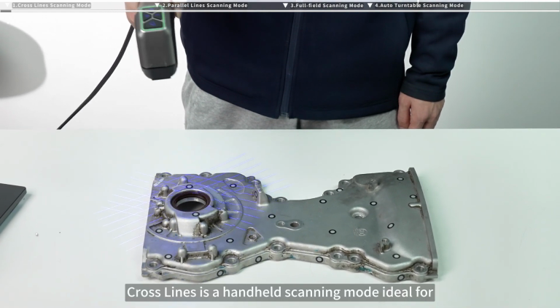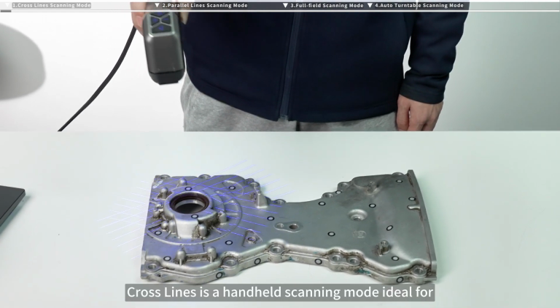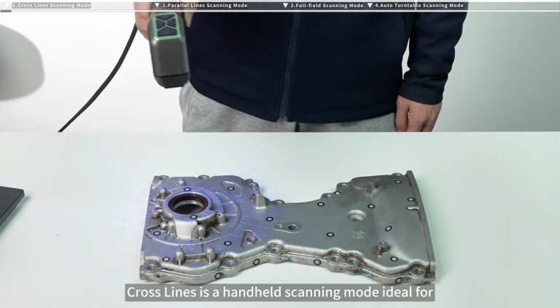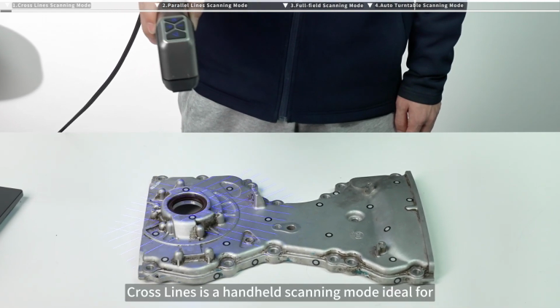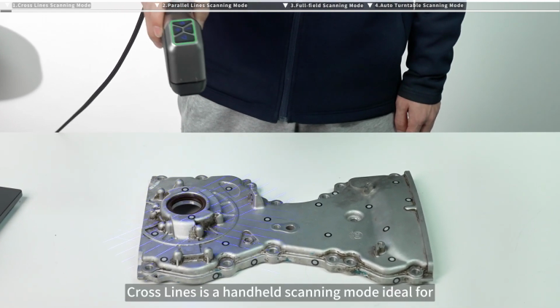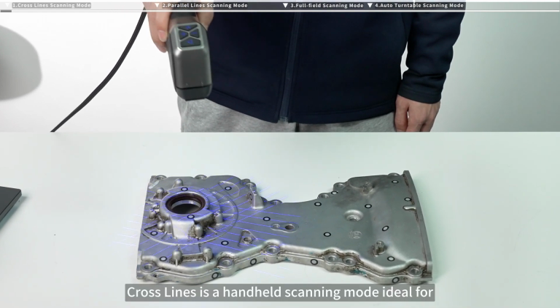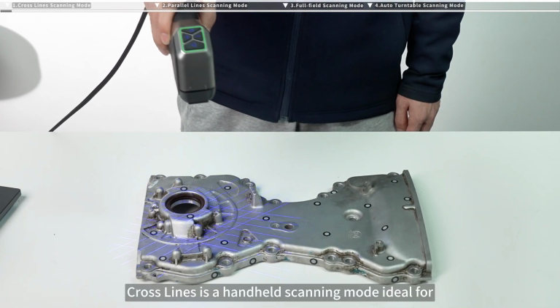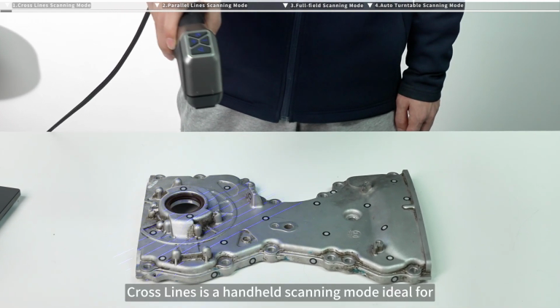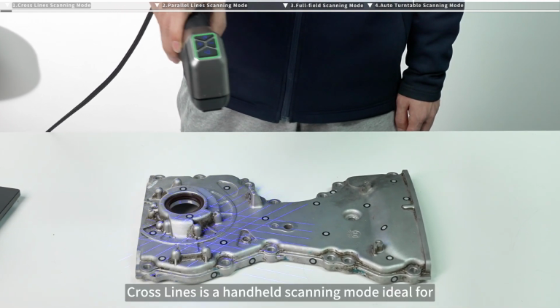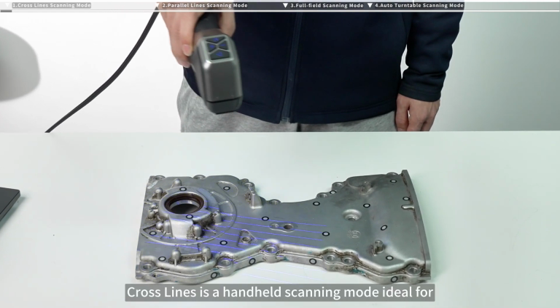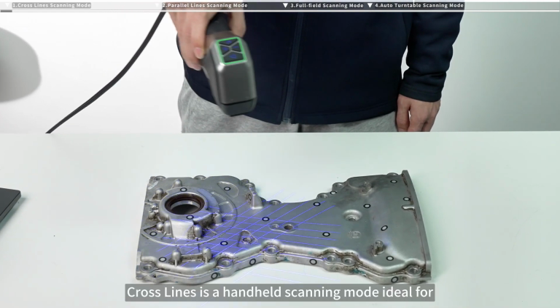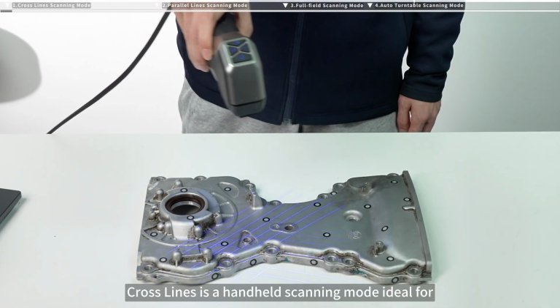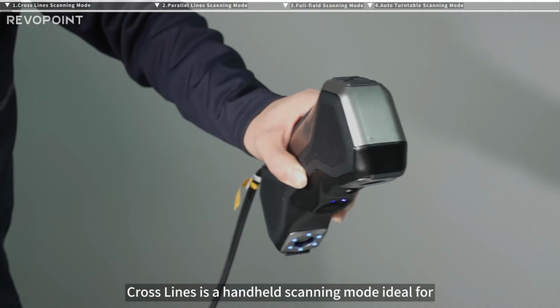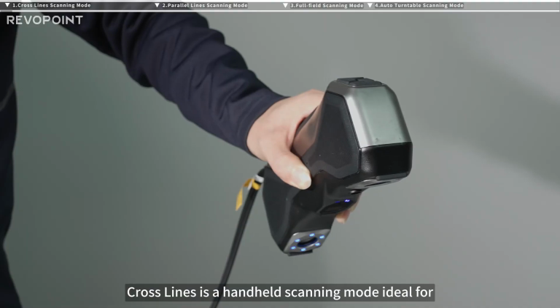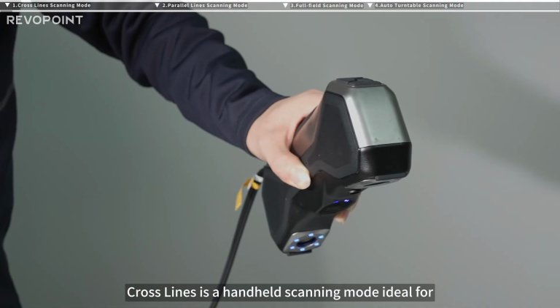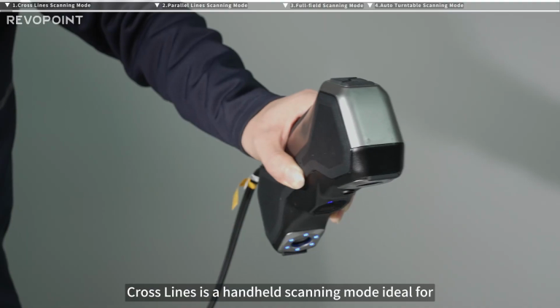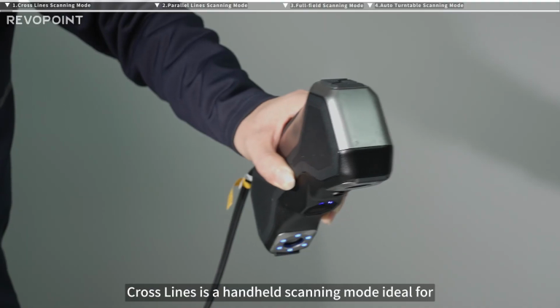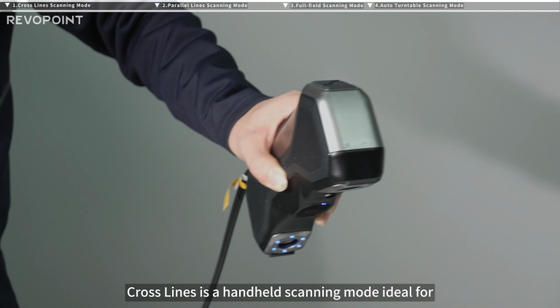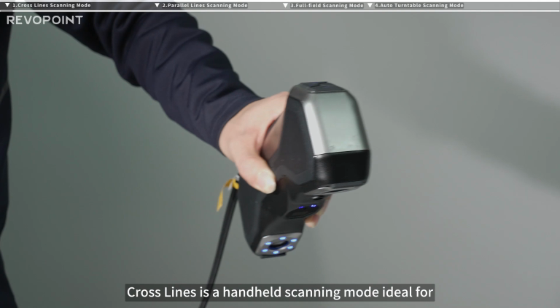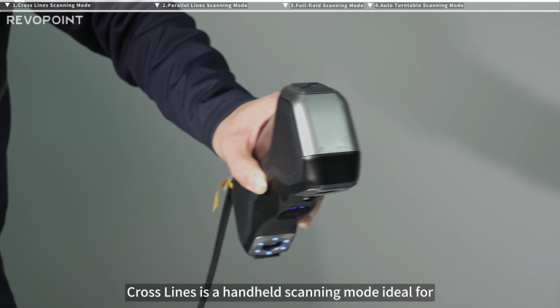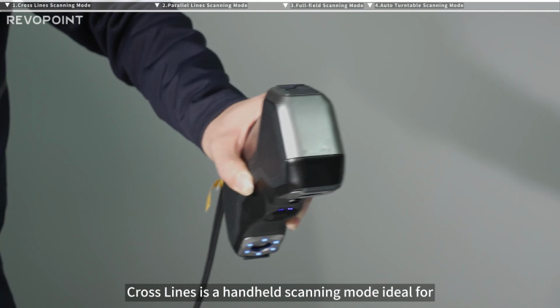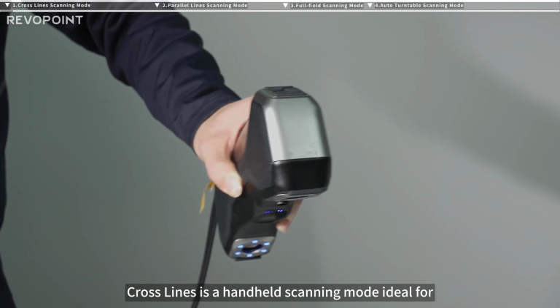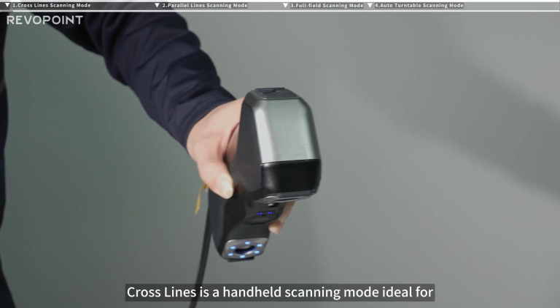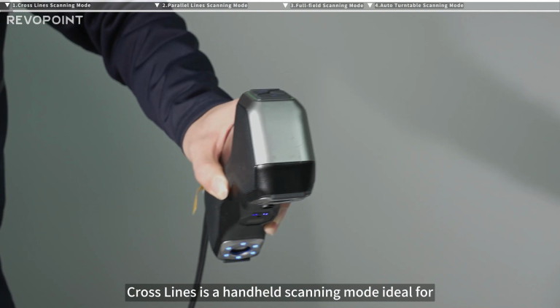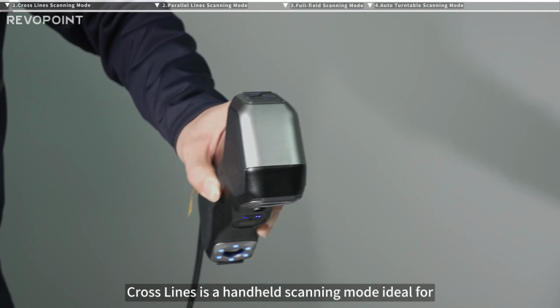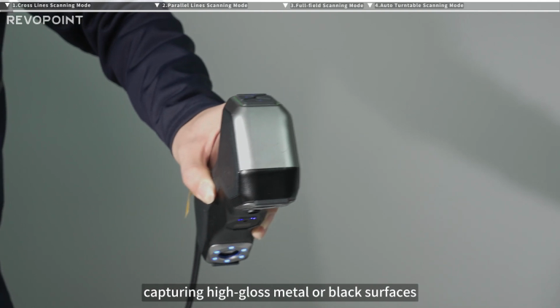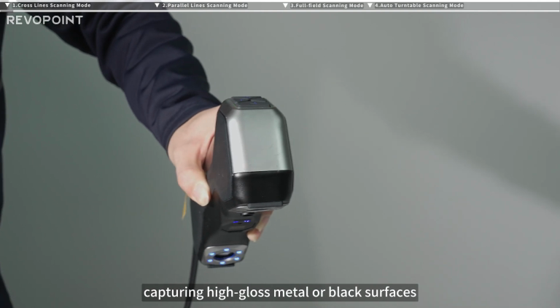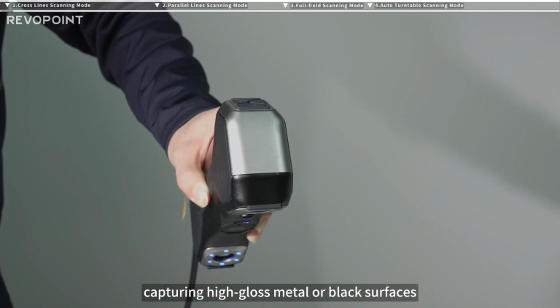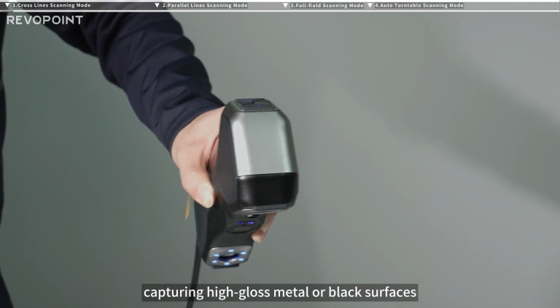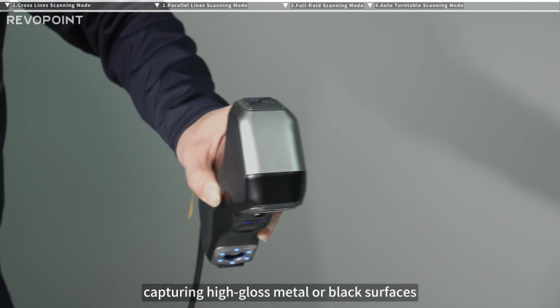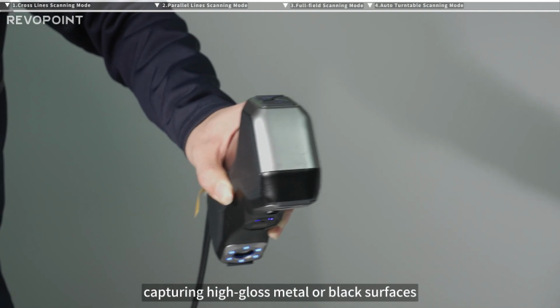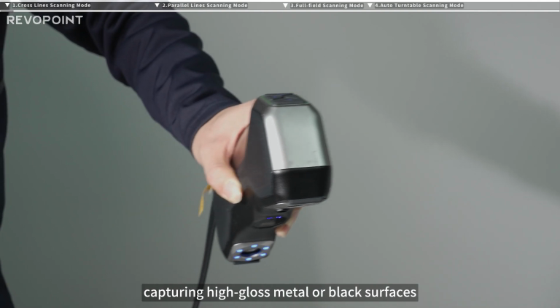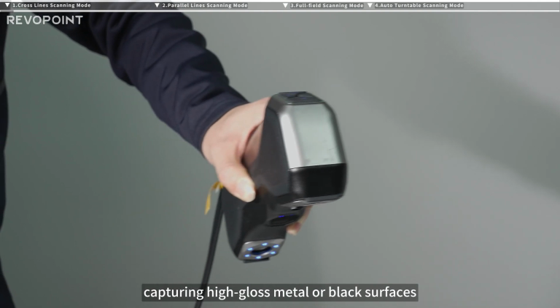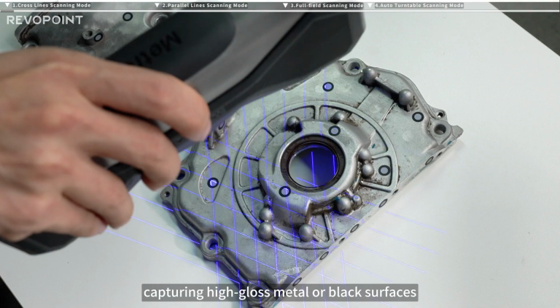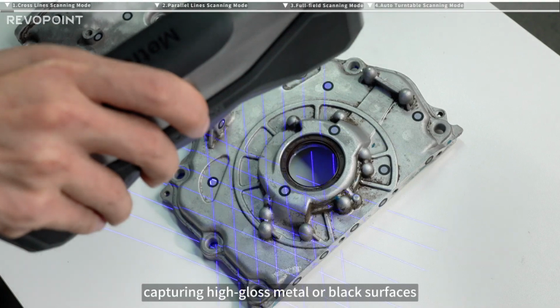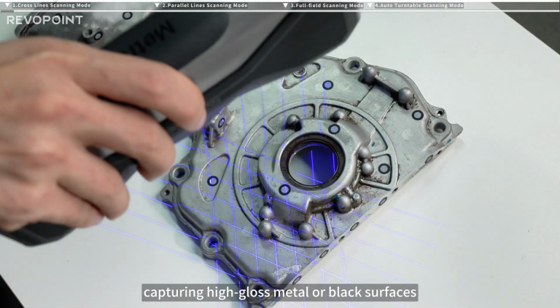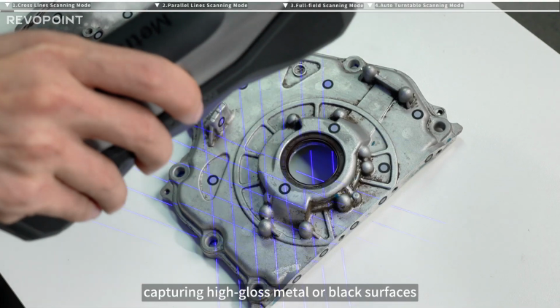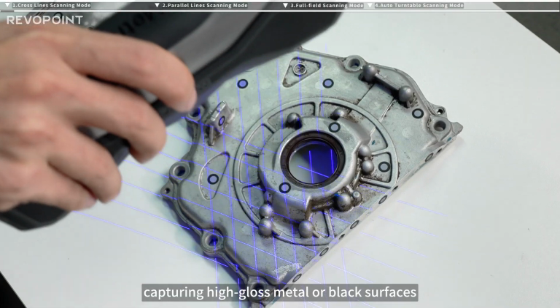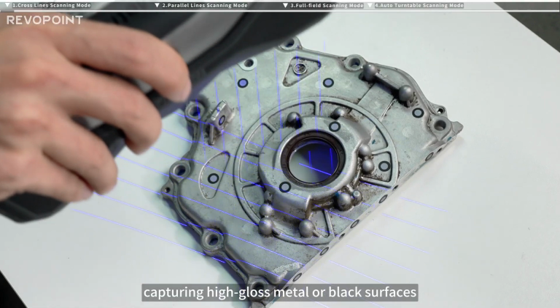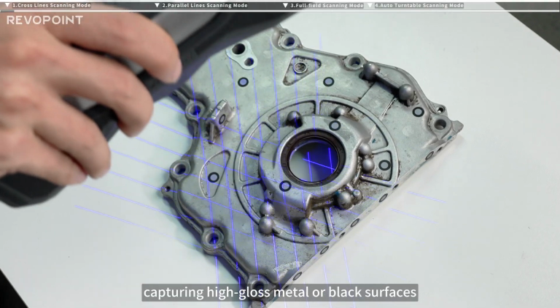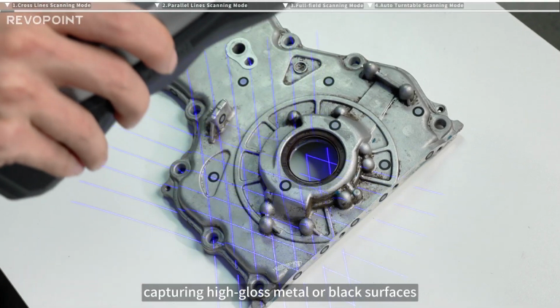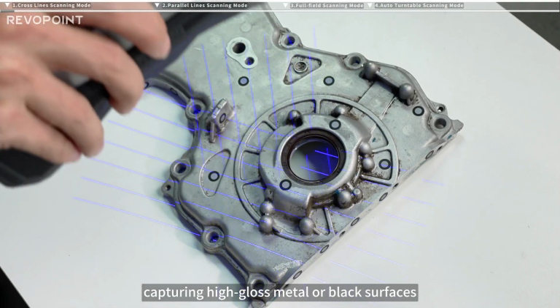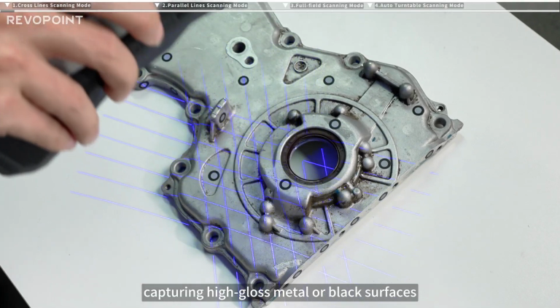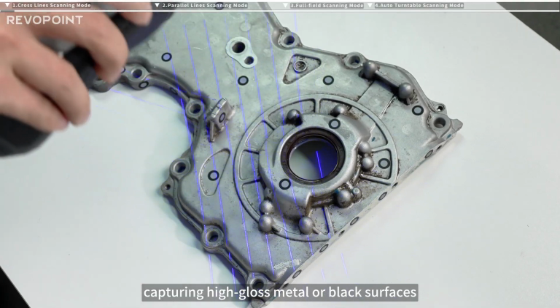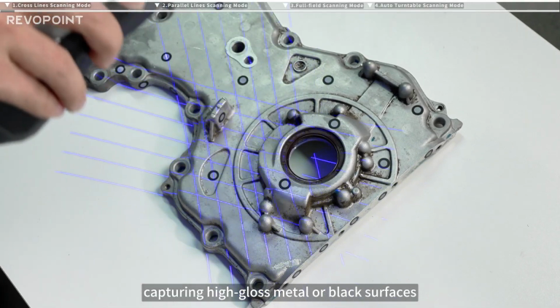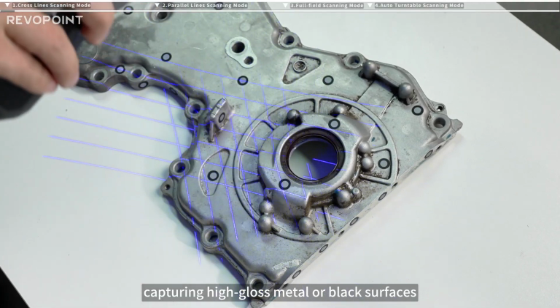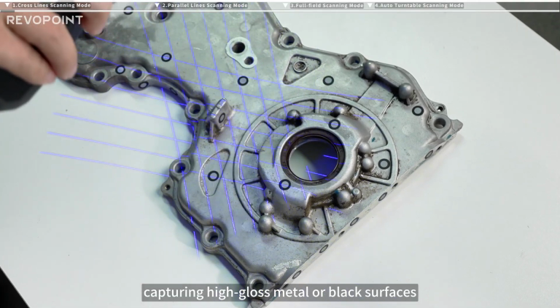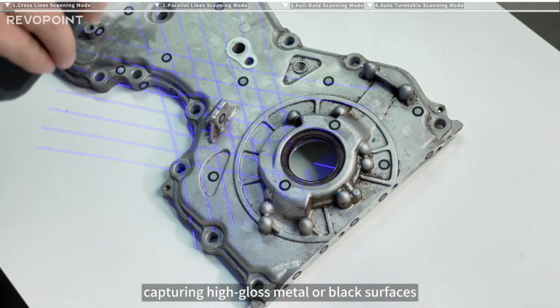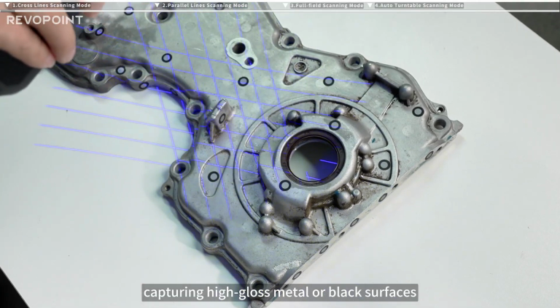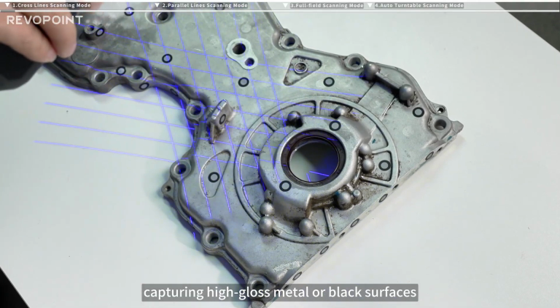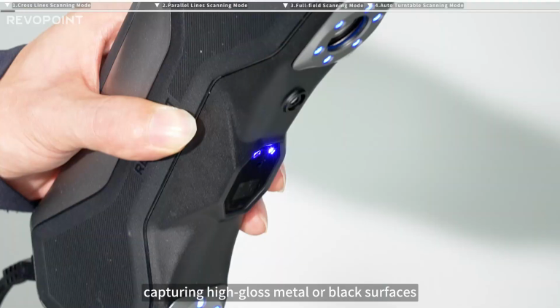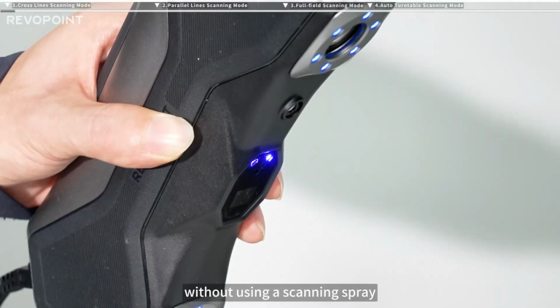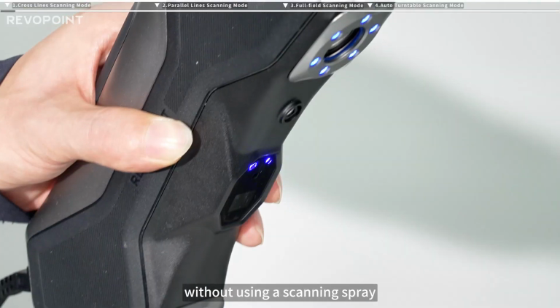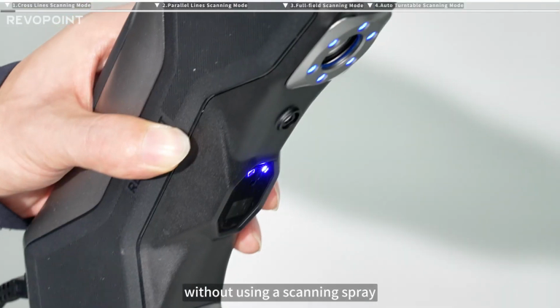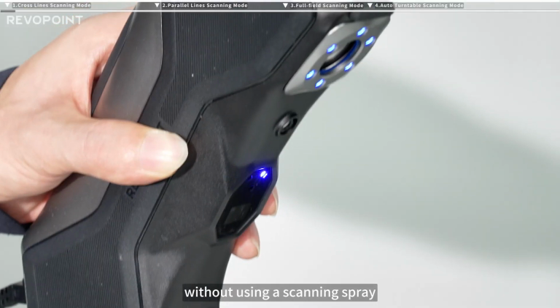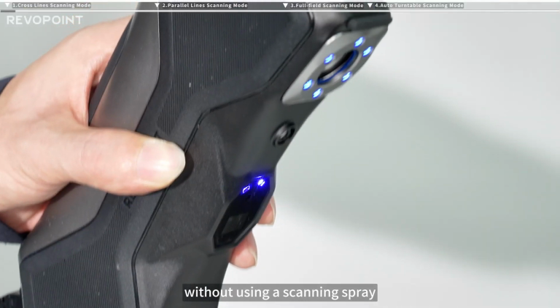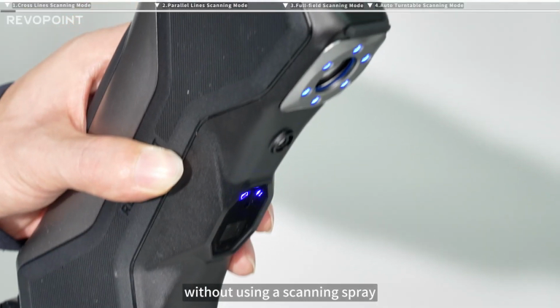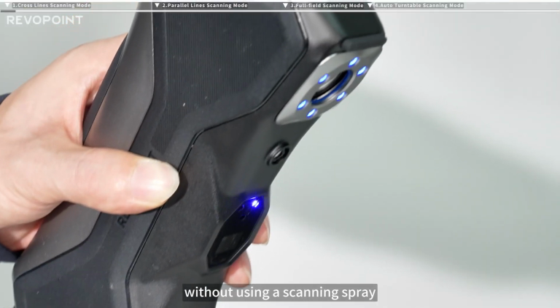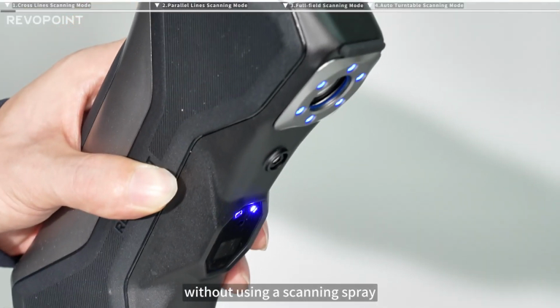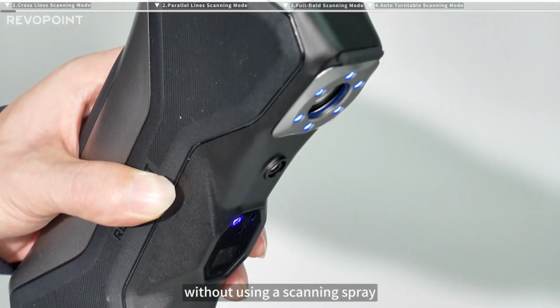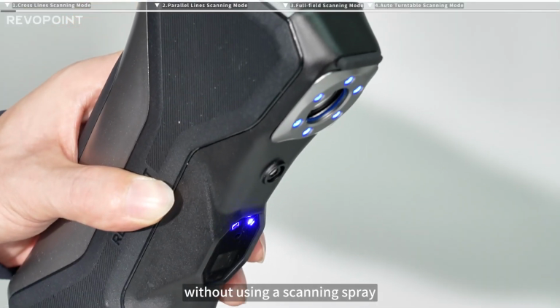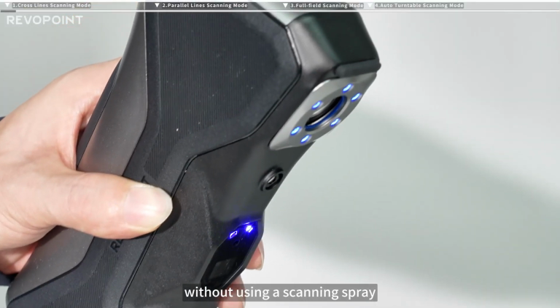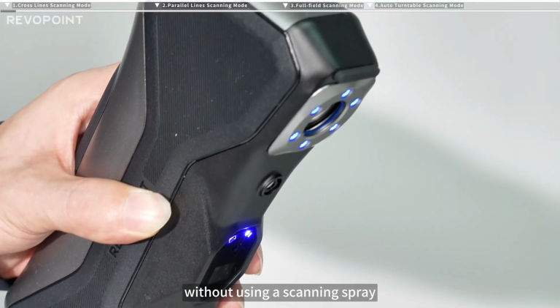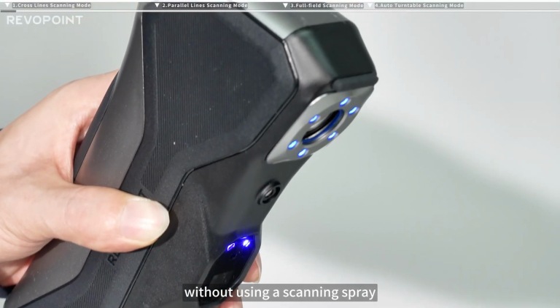Crosslines is a handheld scanning mode ideal for capturing high-gloss metal or black surfaces without using a scanning spray.